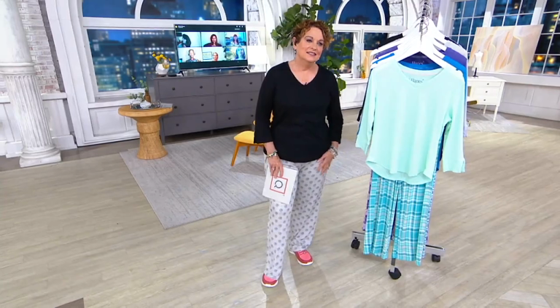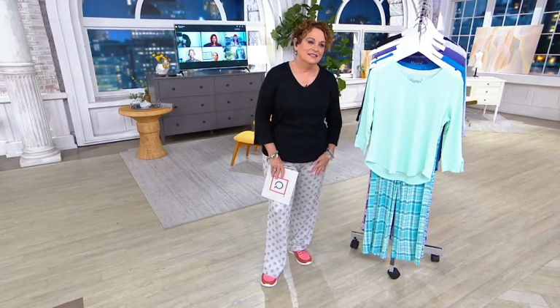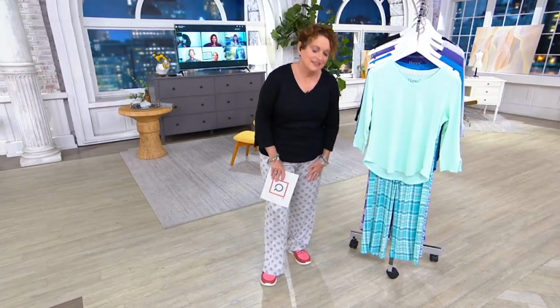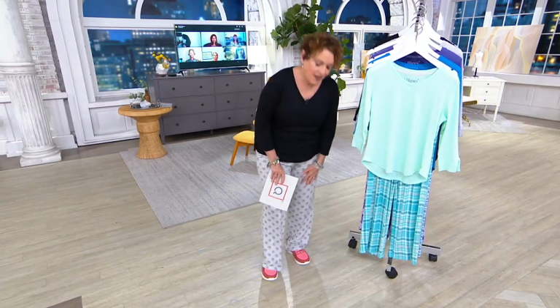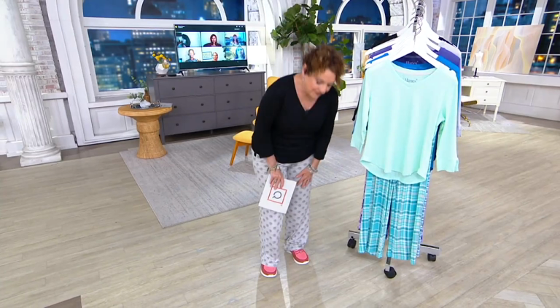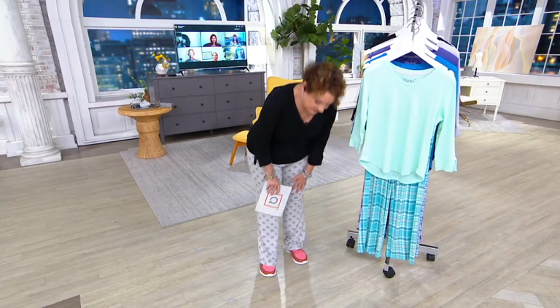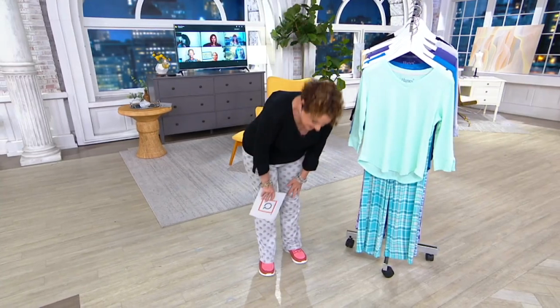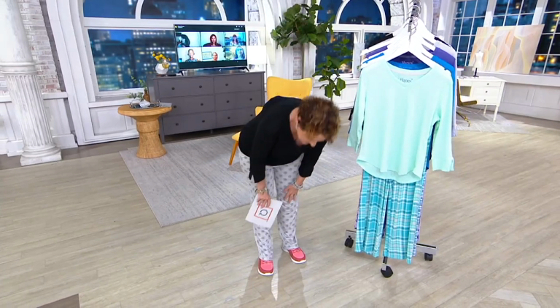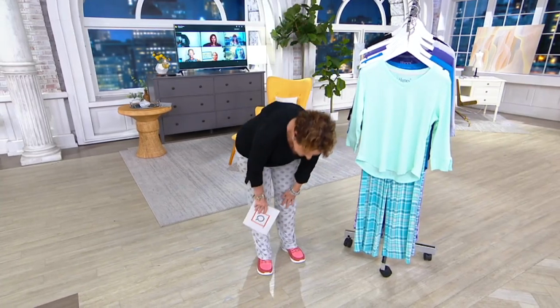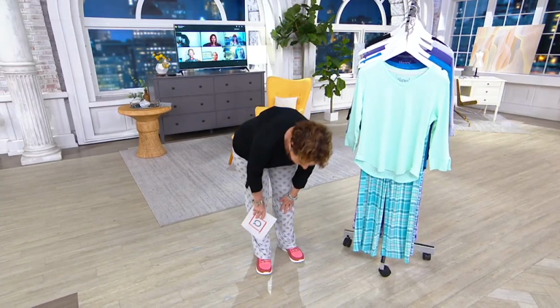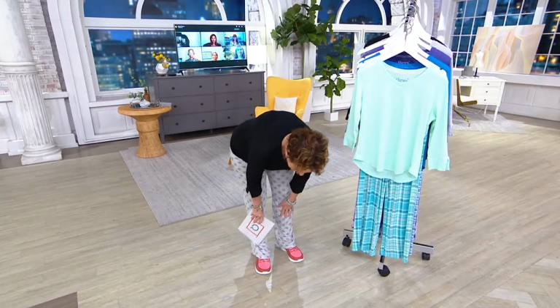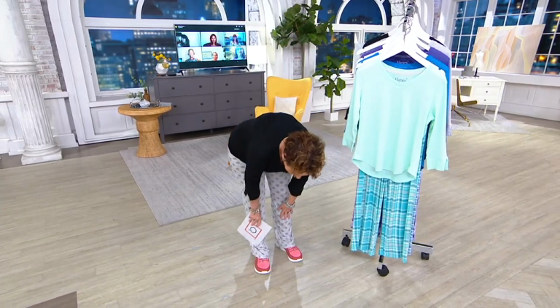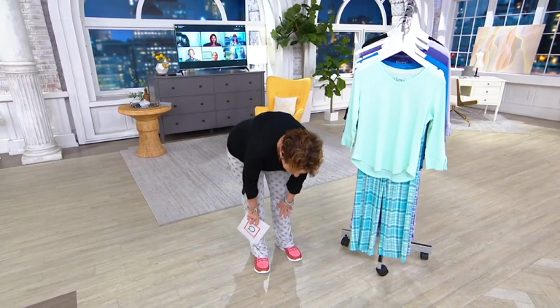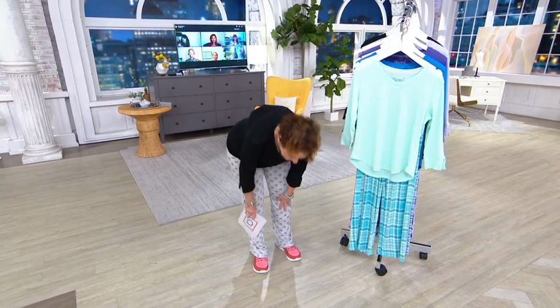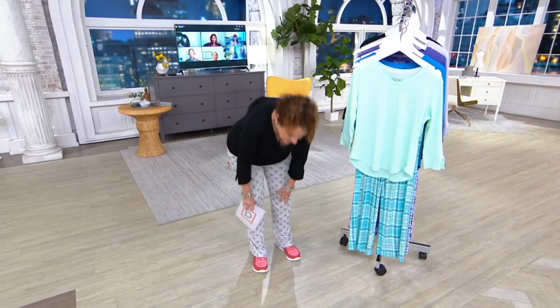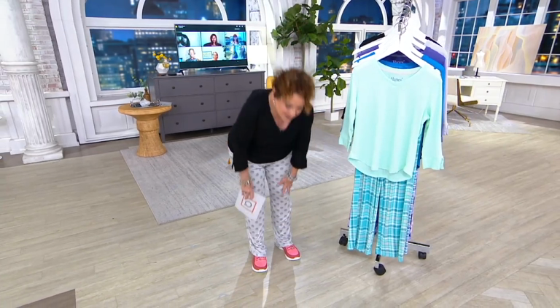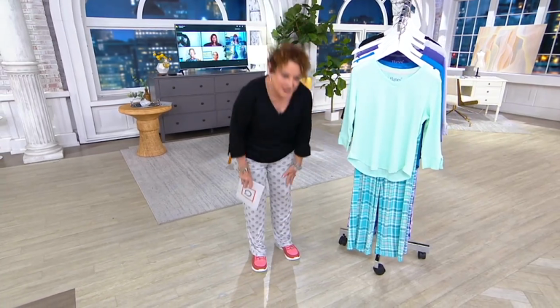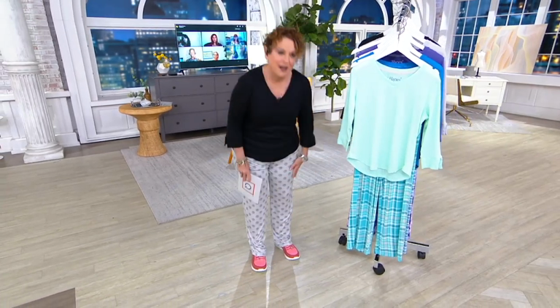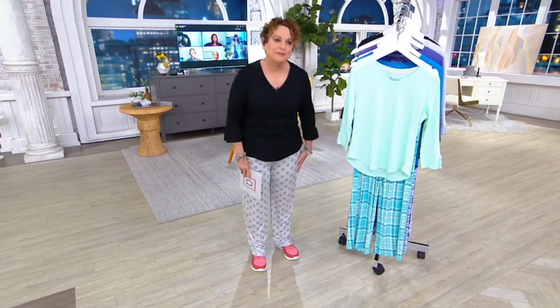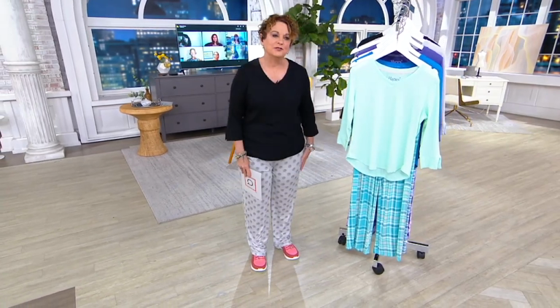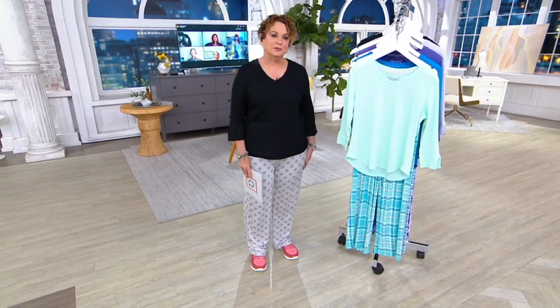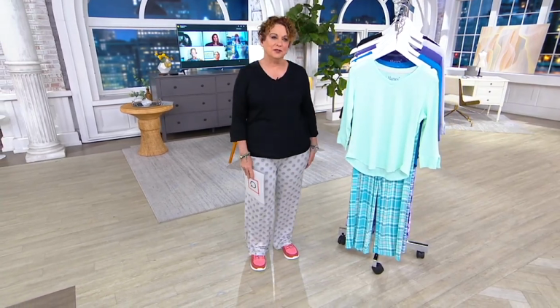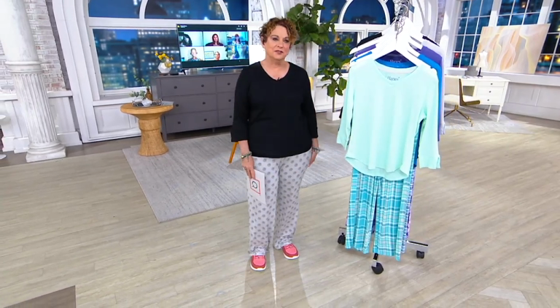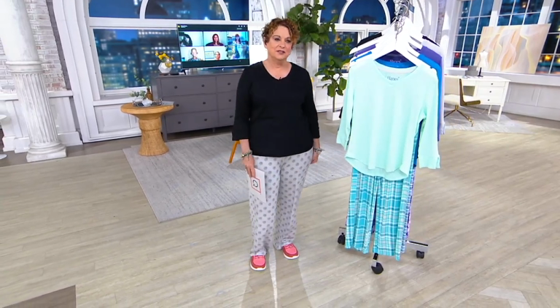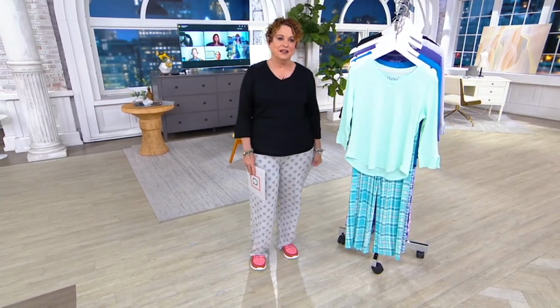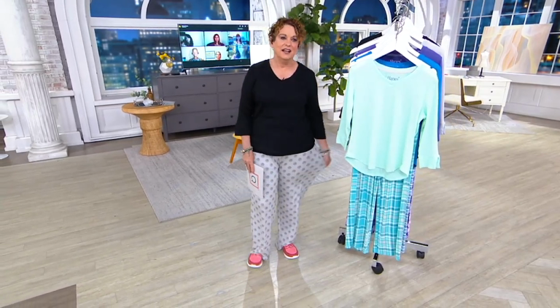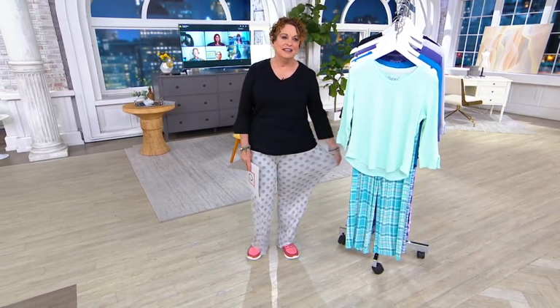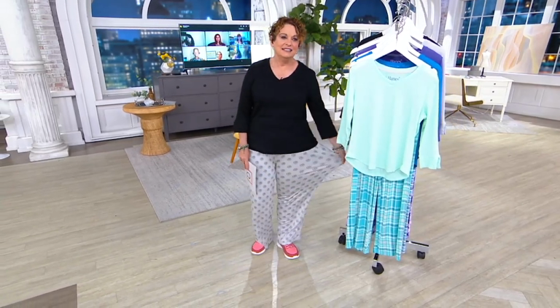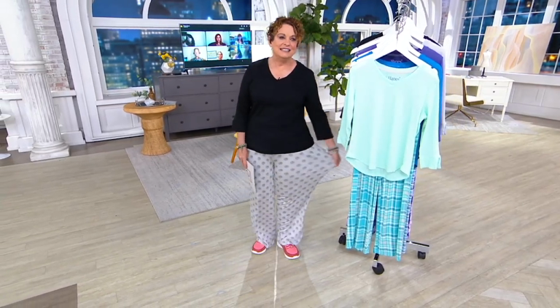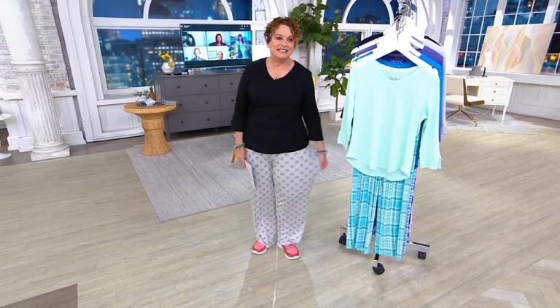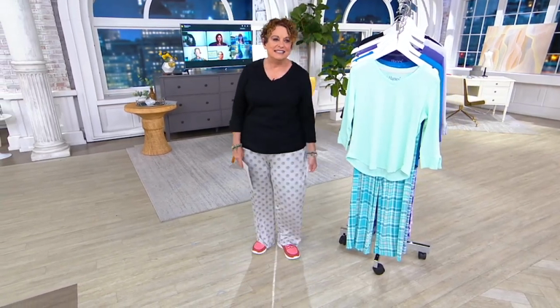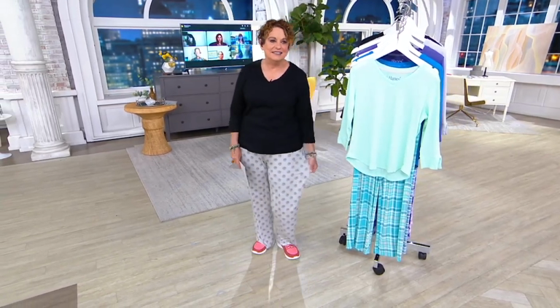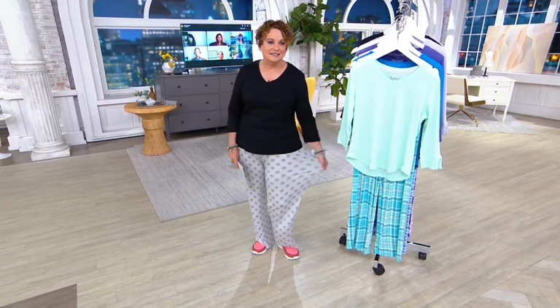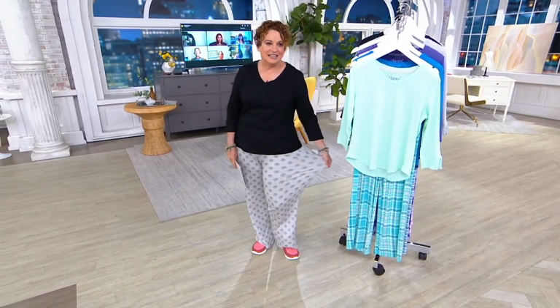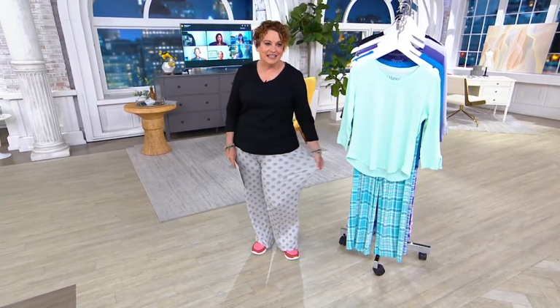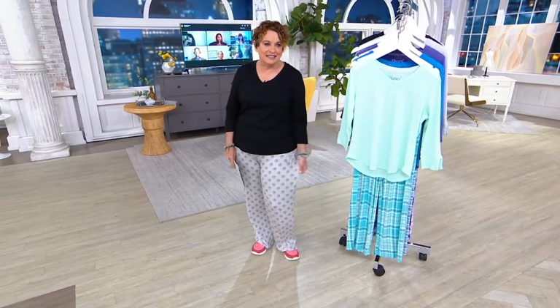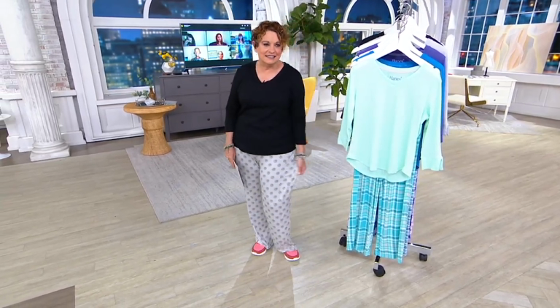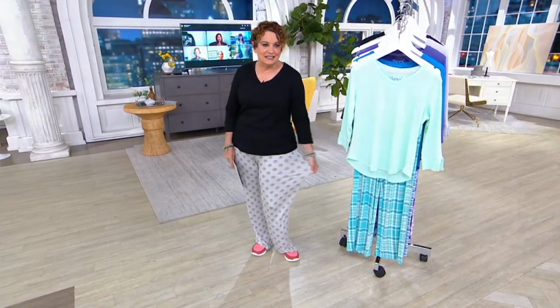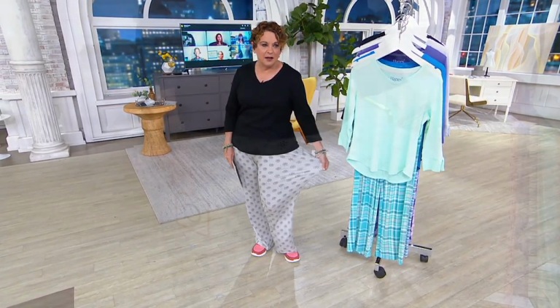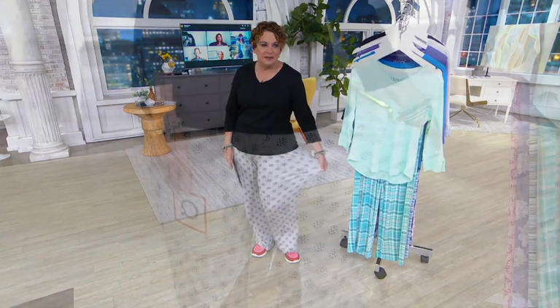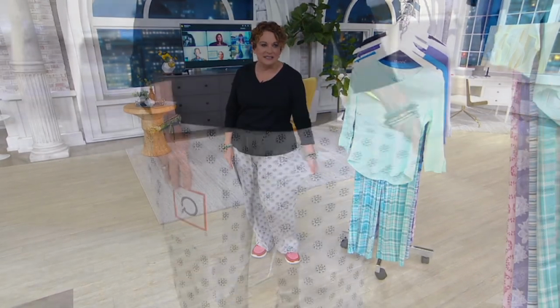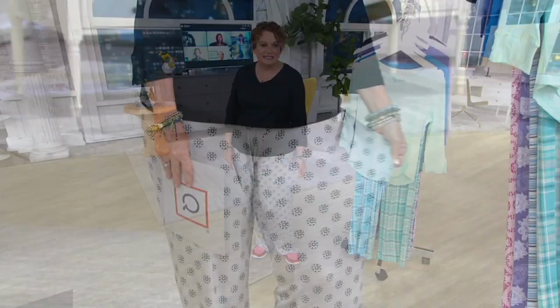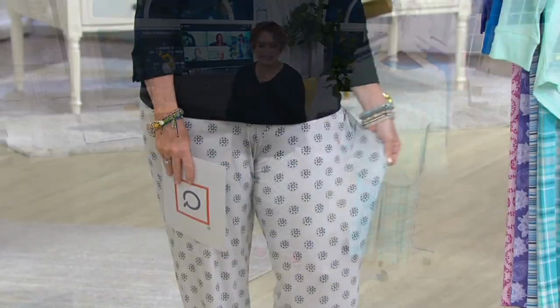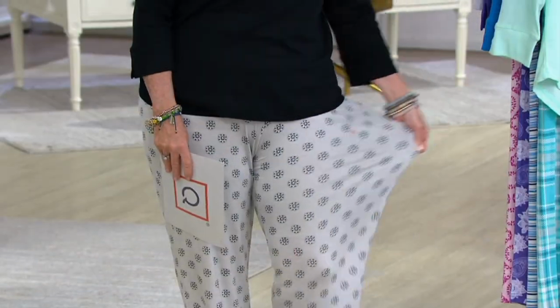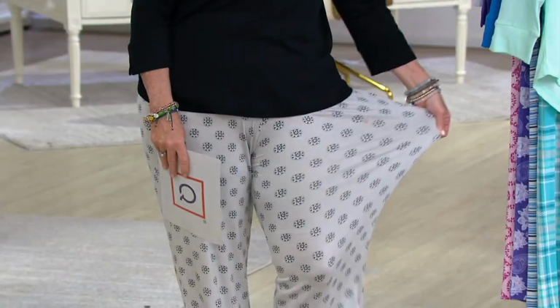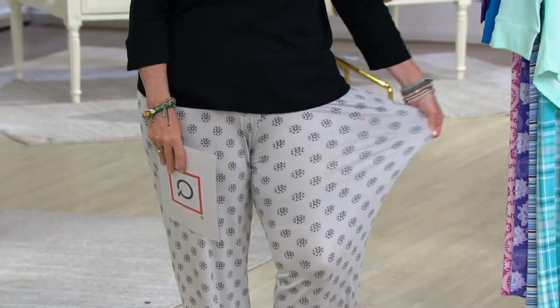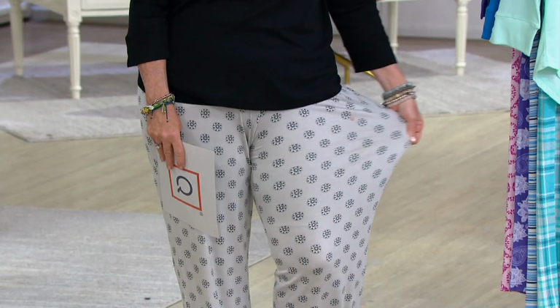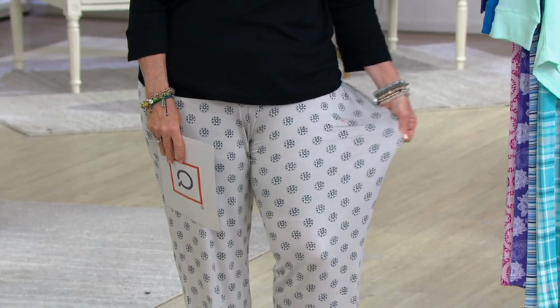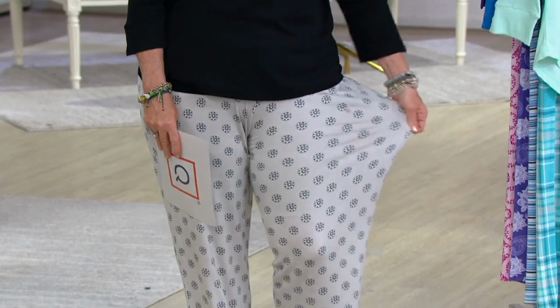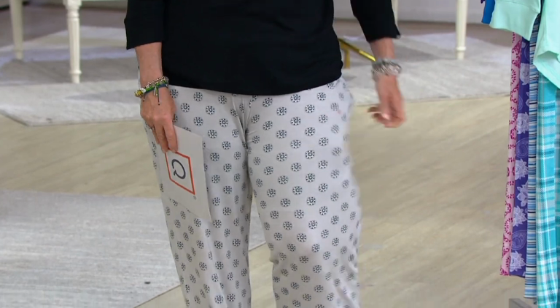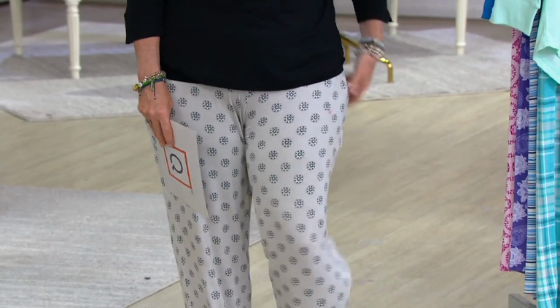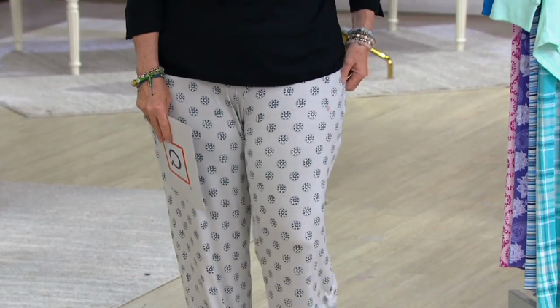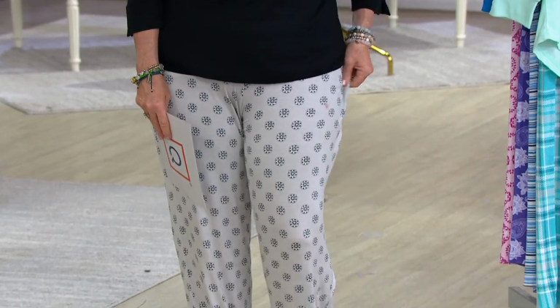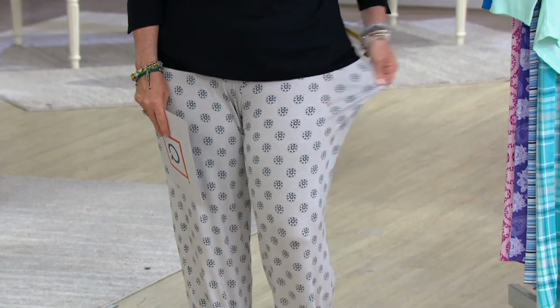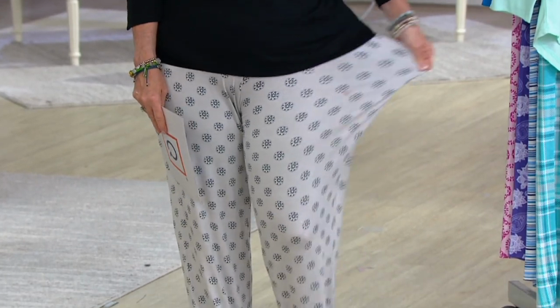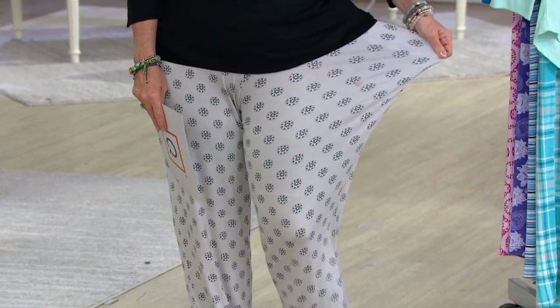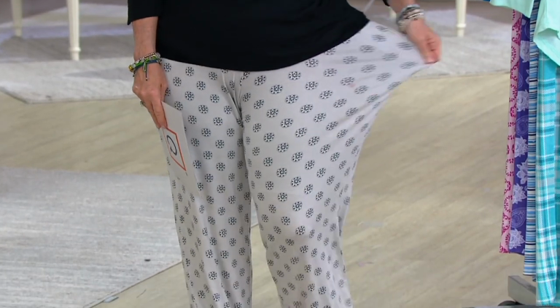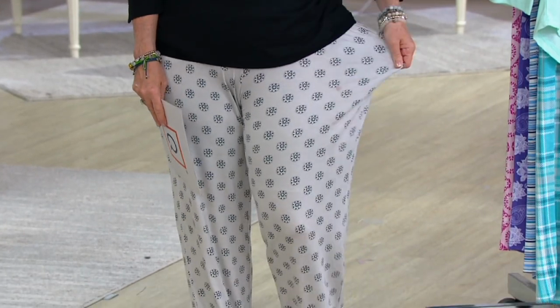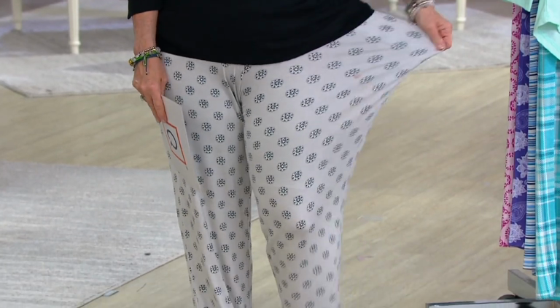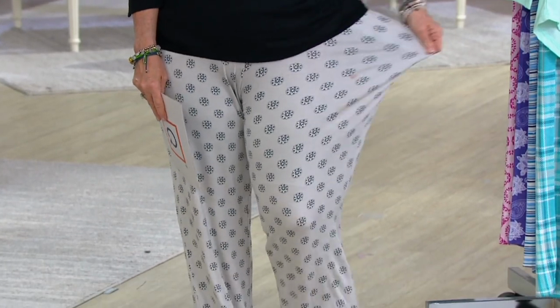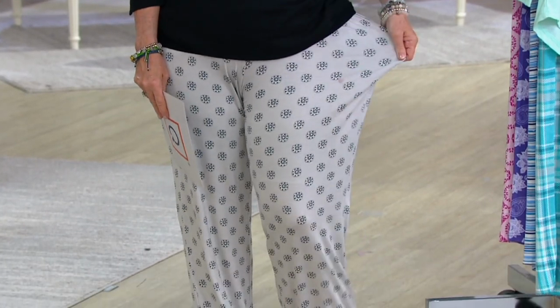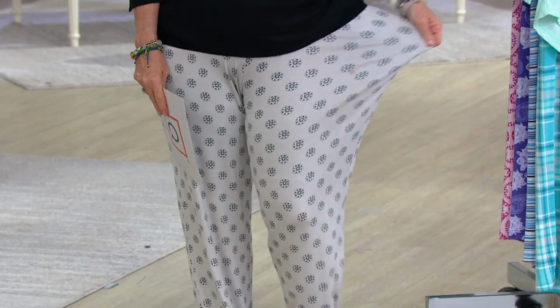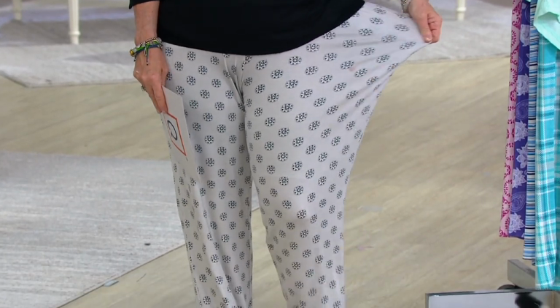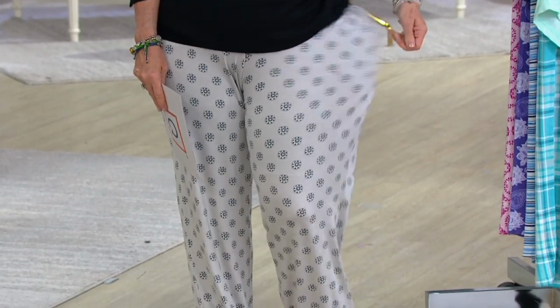The softest, most comfortable, silkiest — silky rib. Look at all of this stretch.